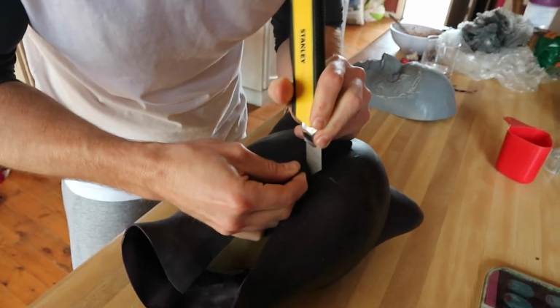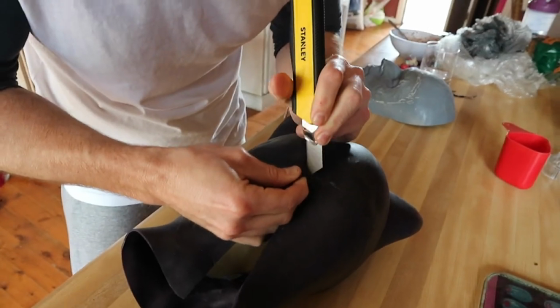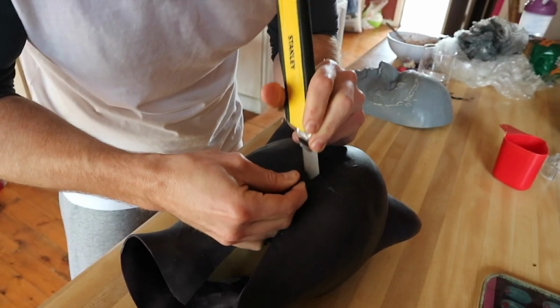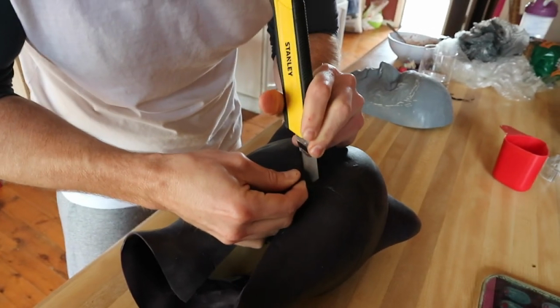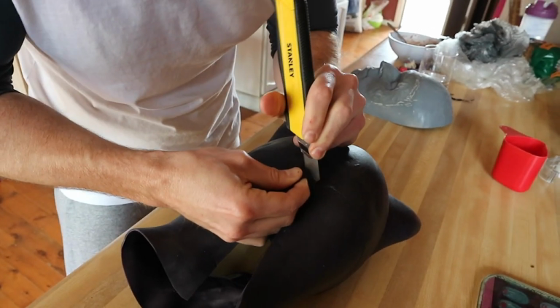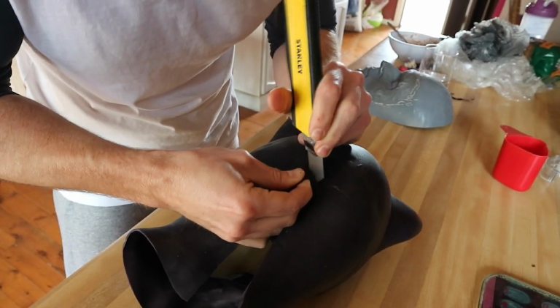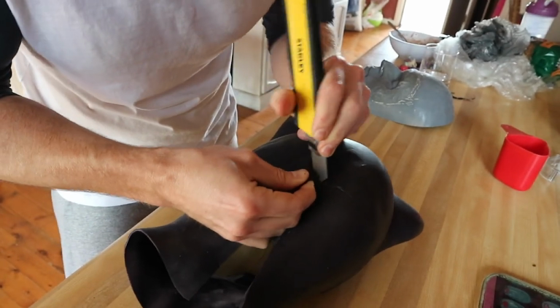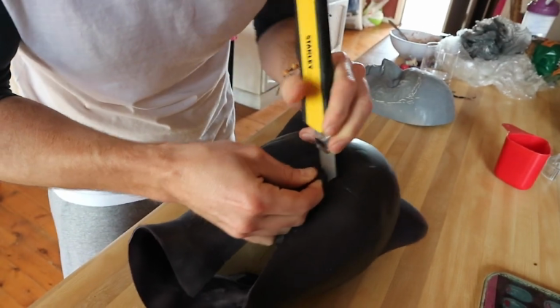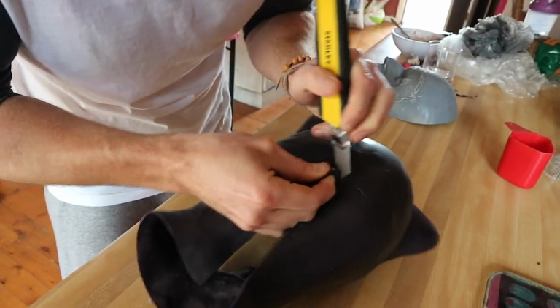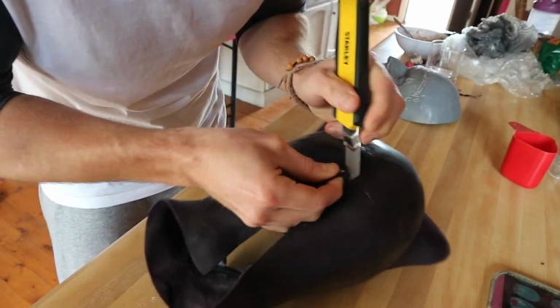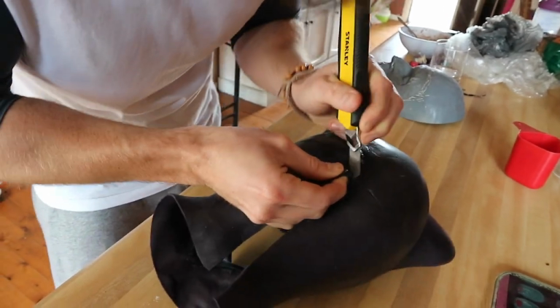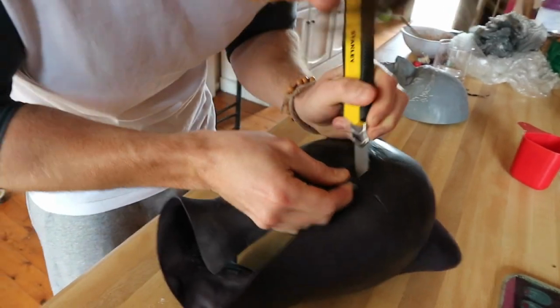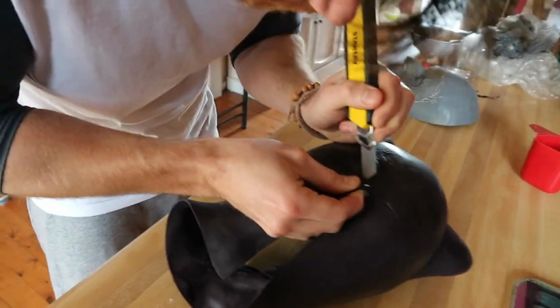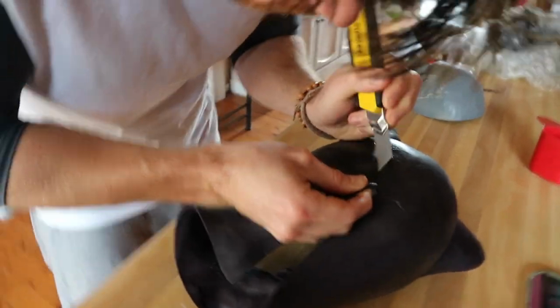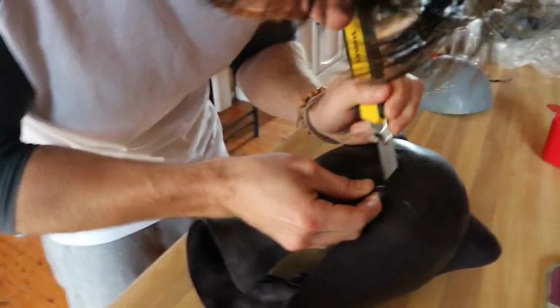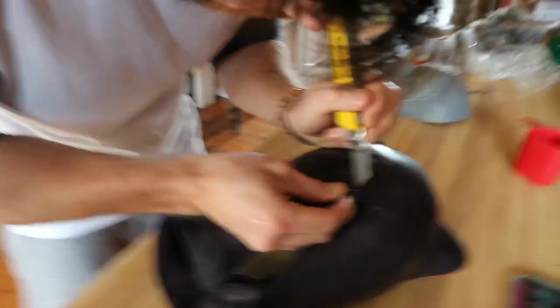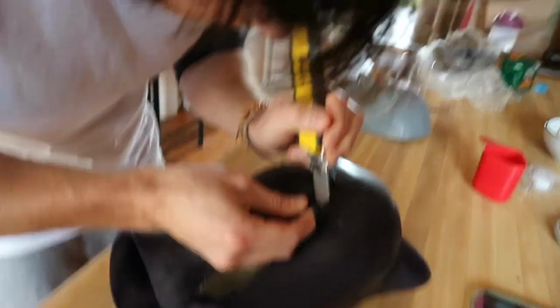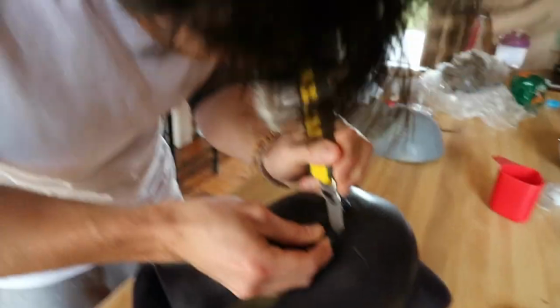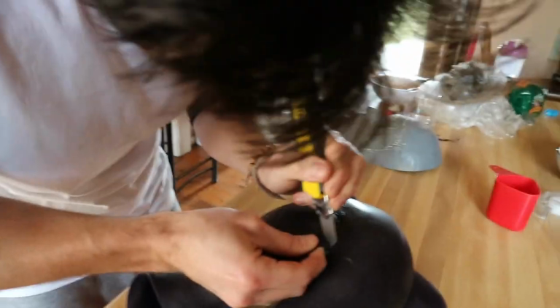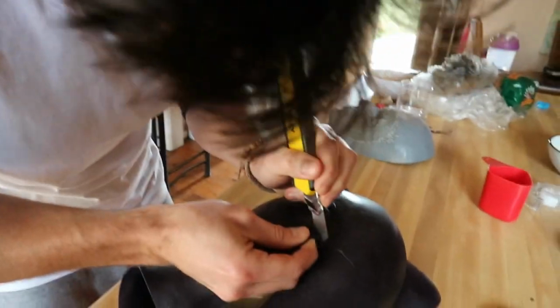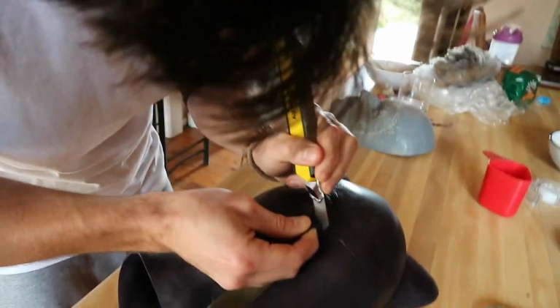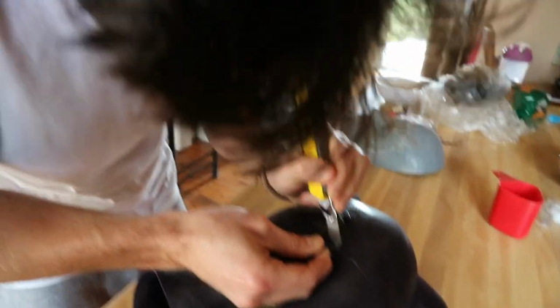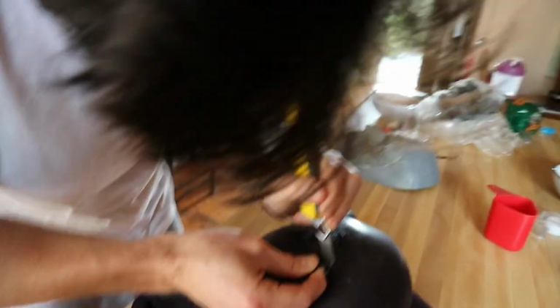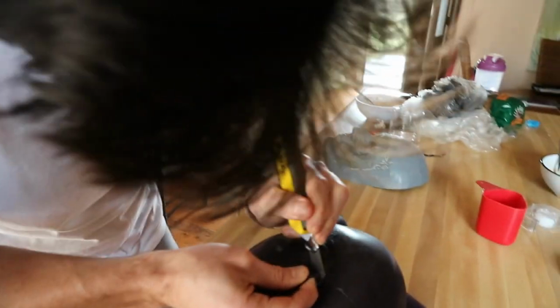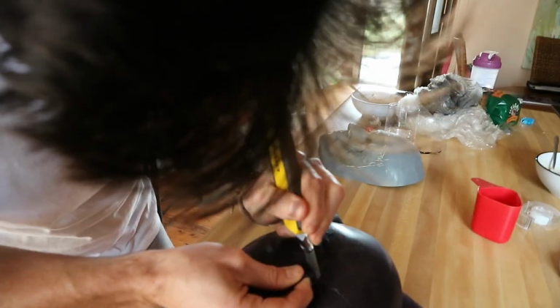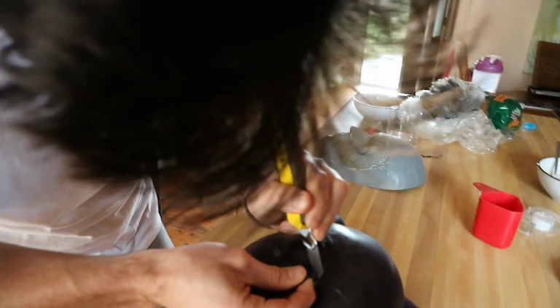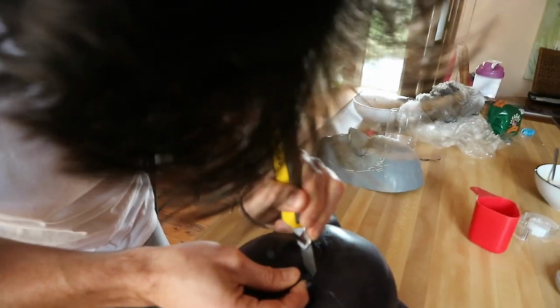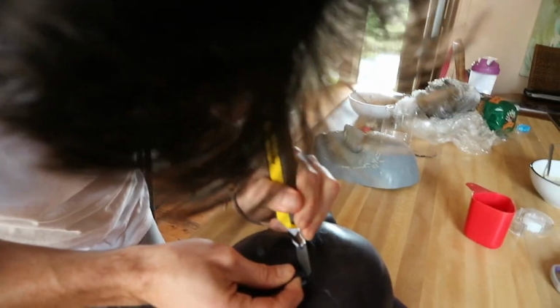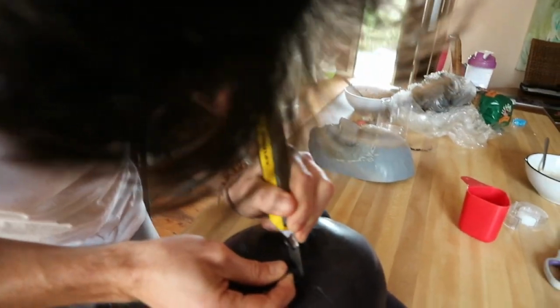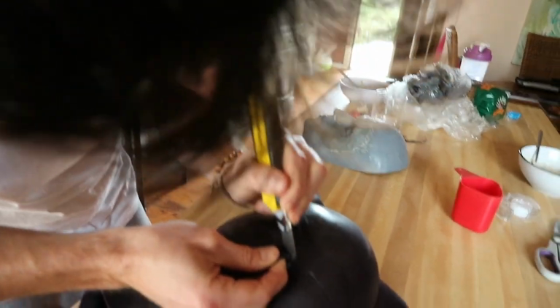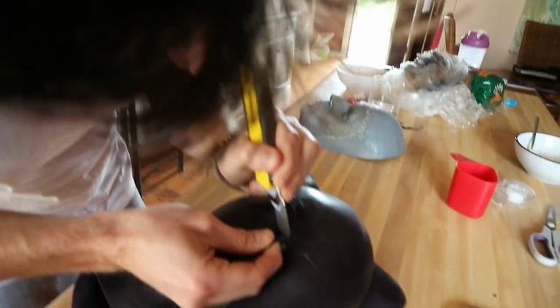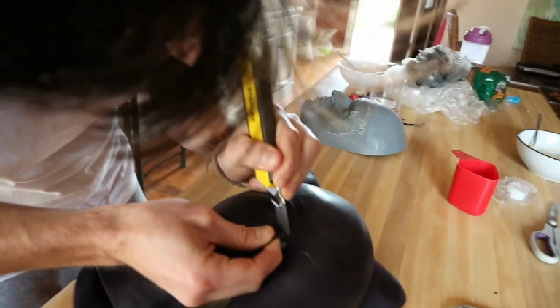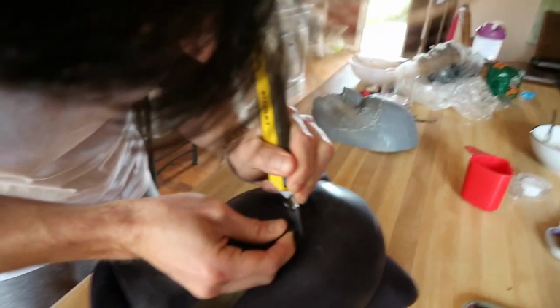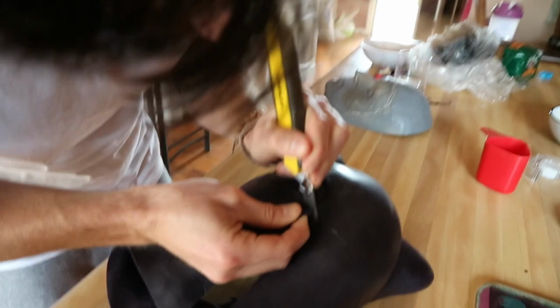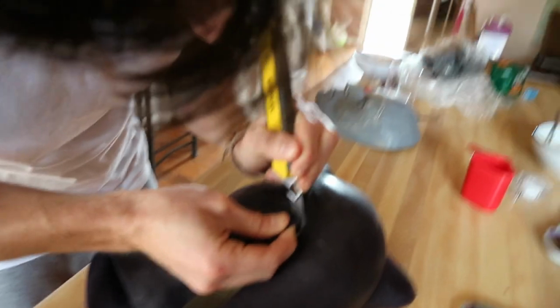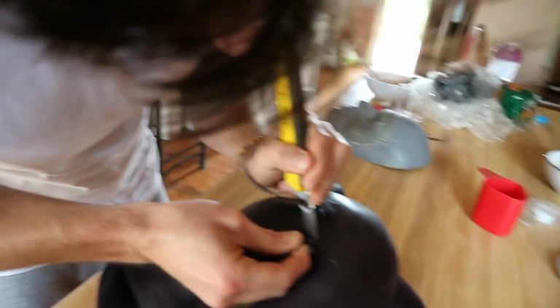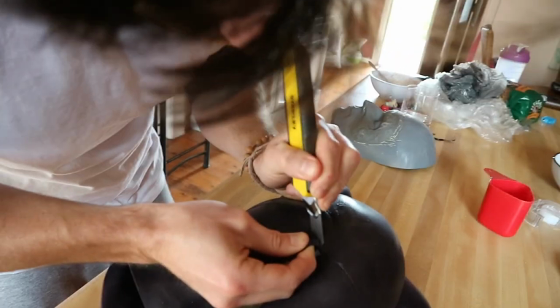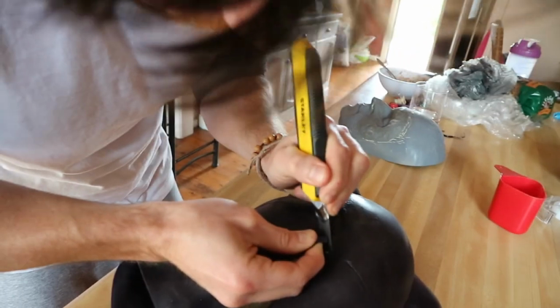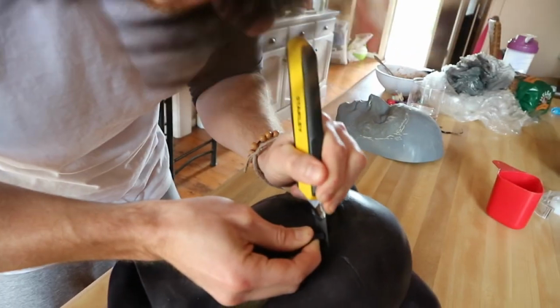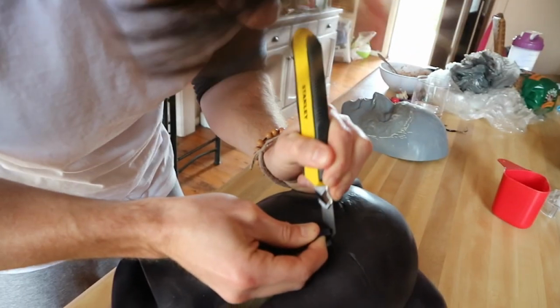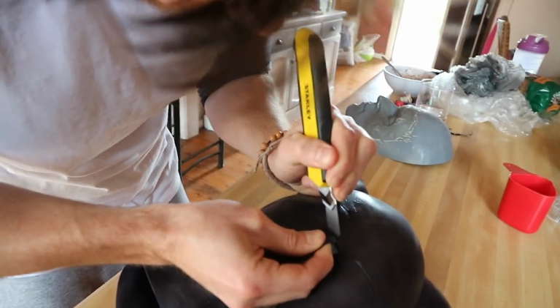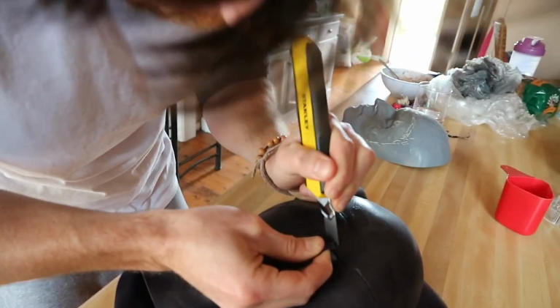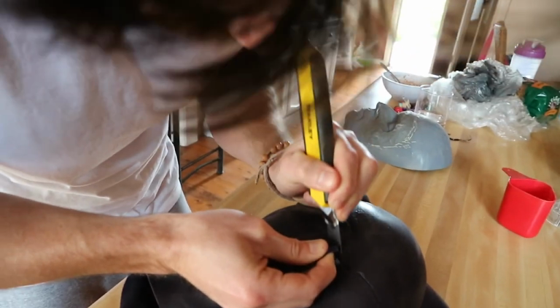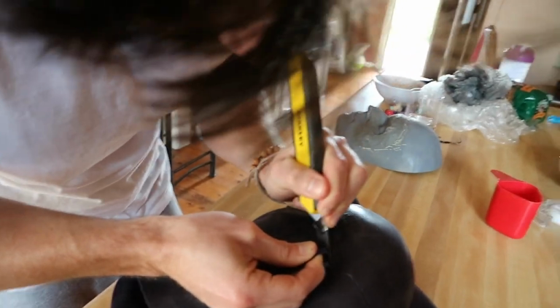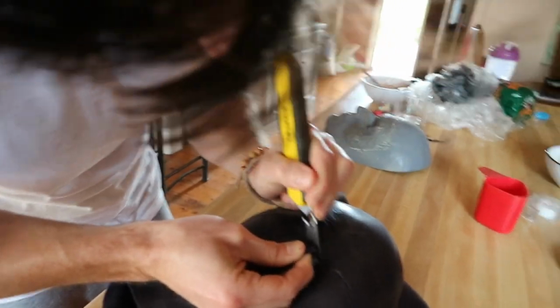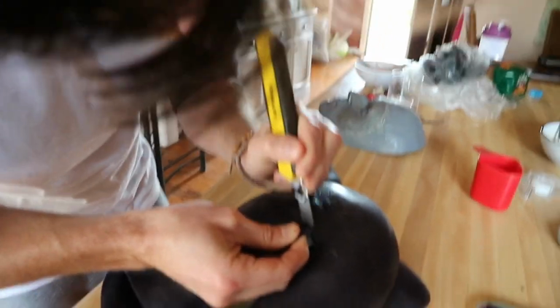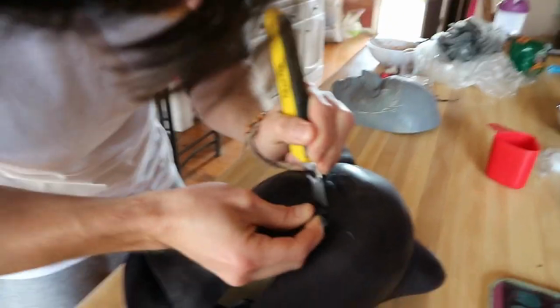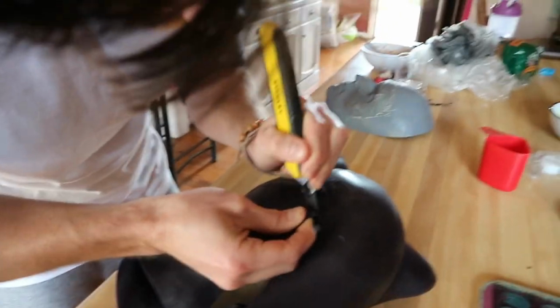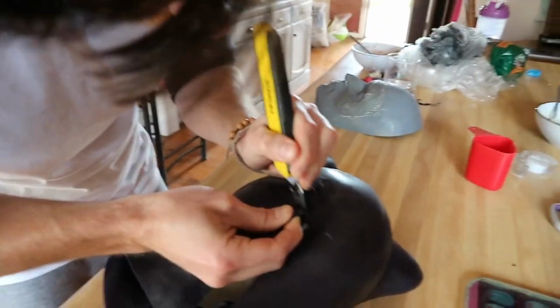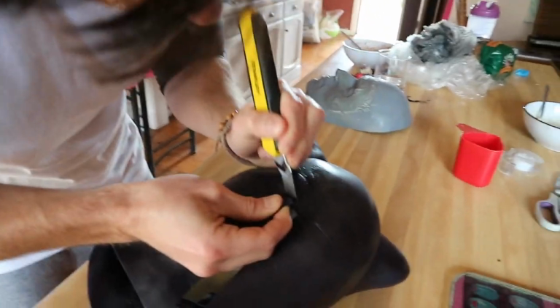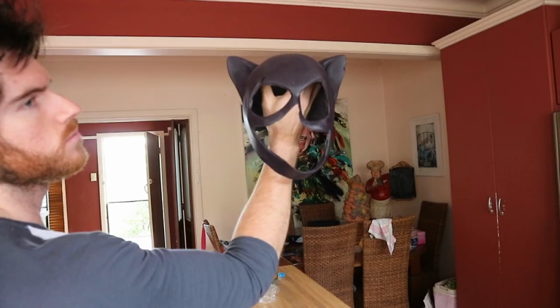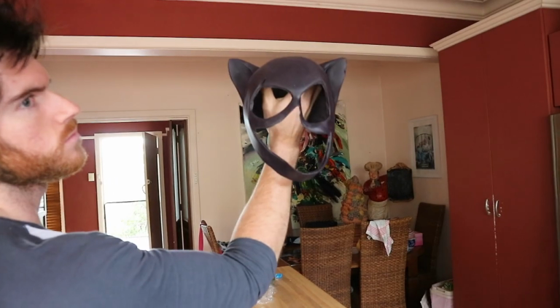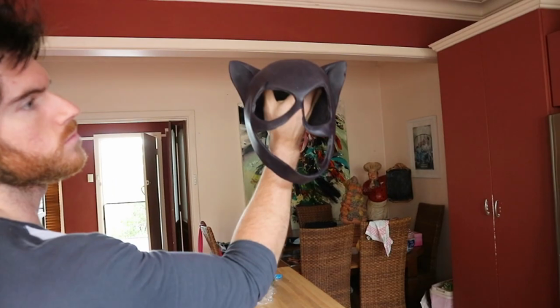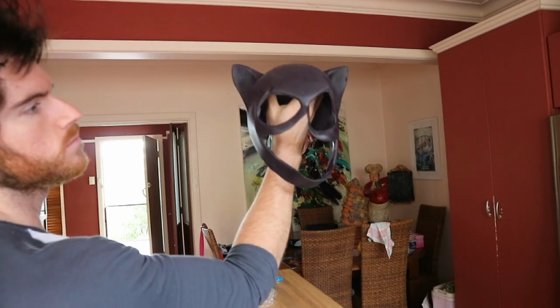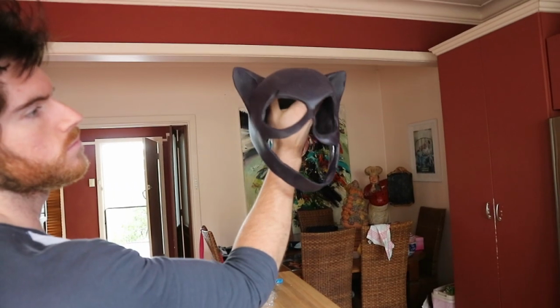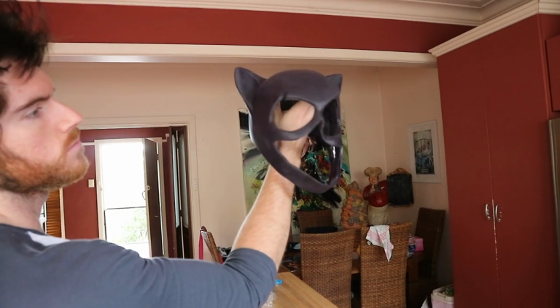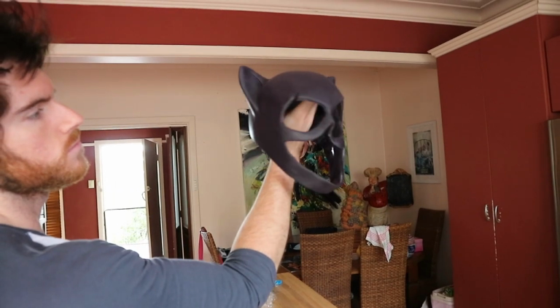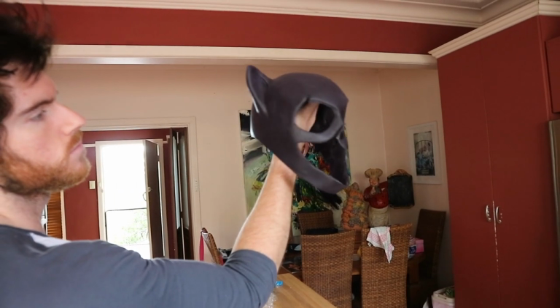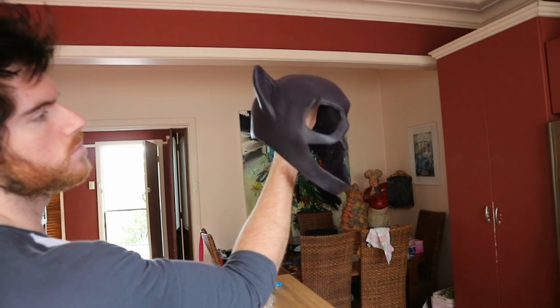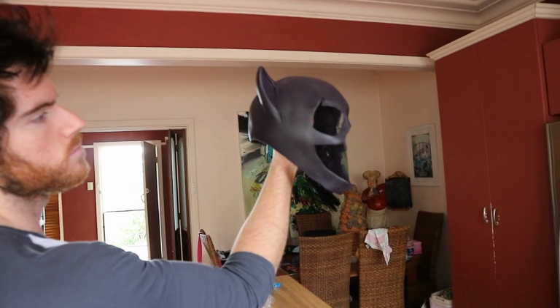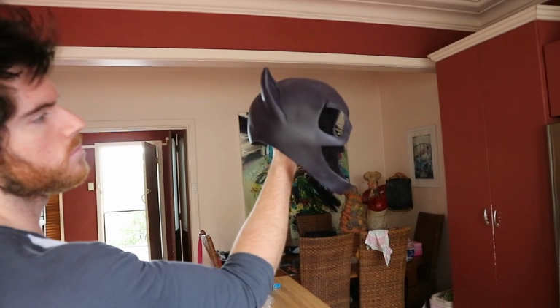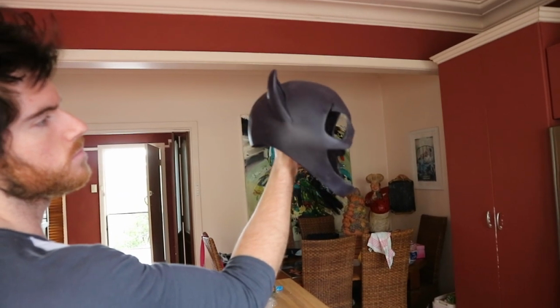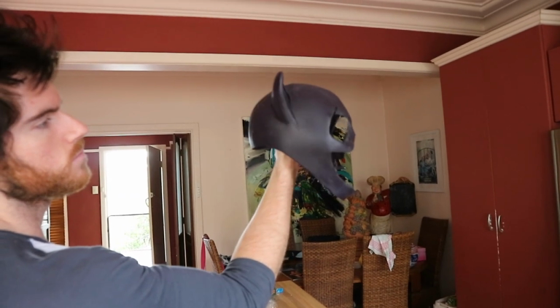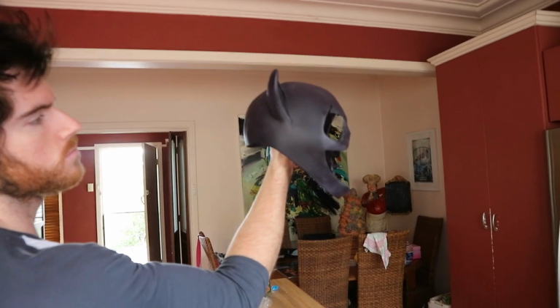Oh yeah, like you make the first incision and I'm like... blood. That looks awesome. And the cowl looks also awesome.